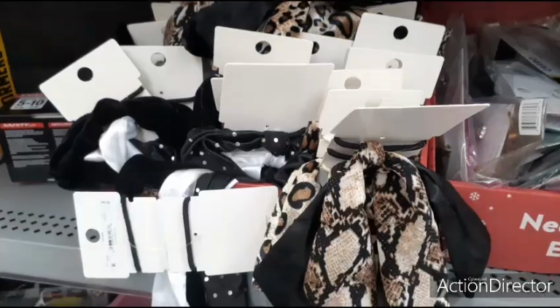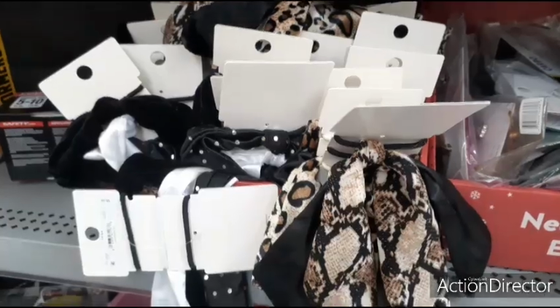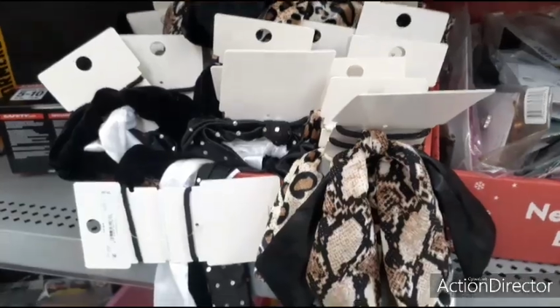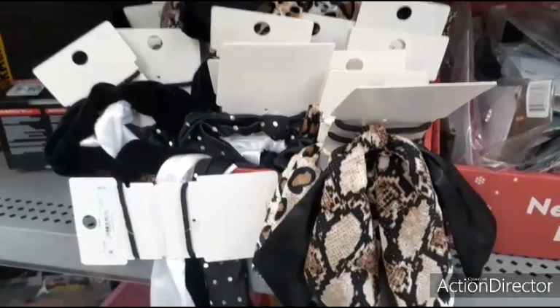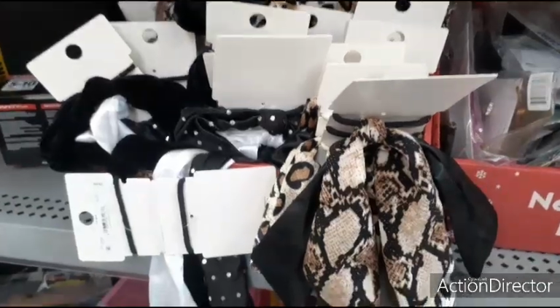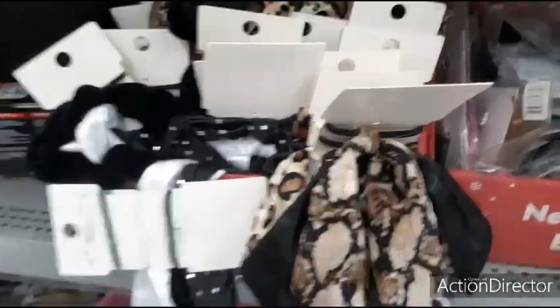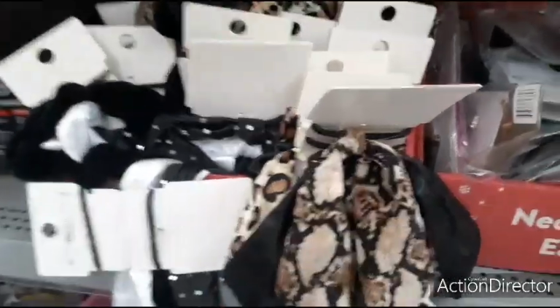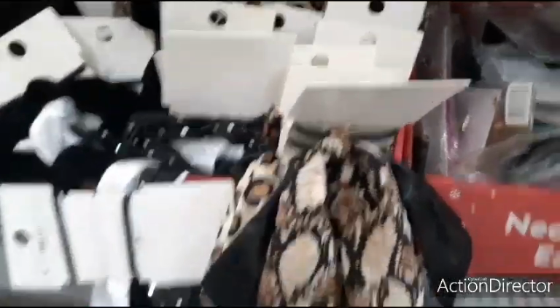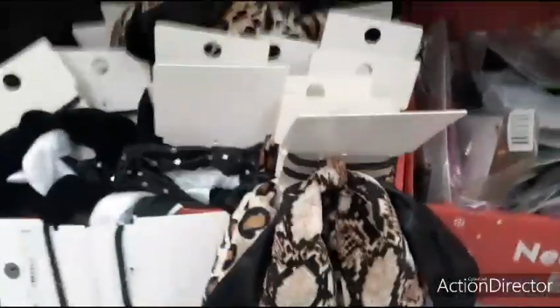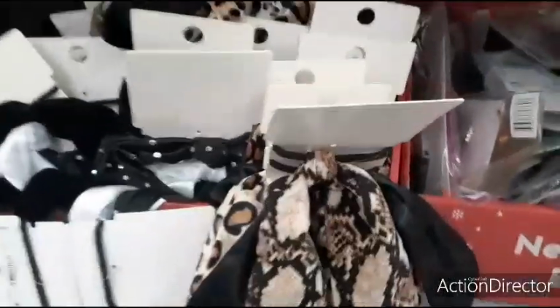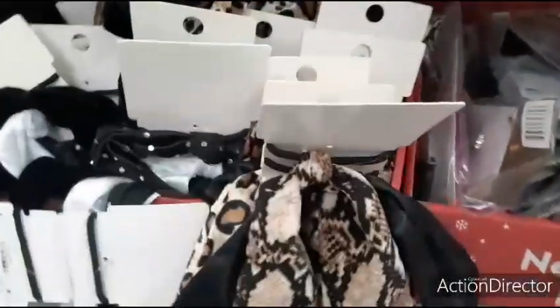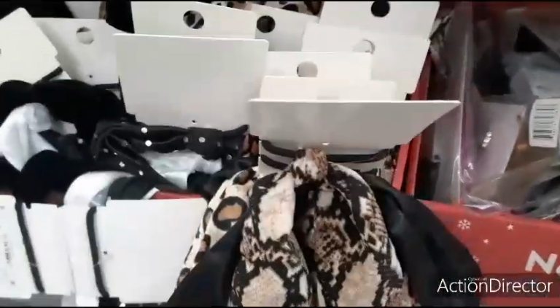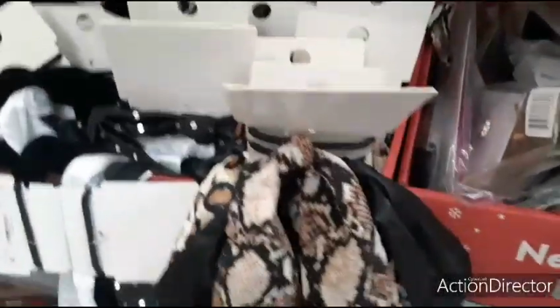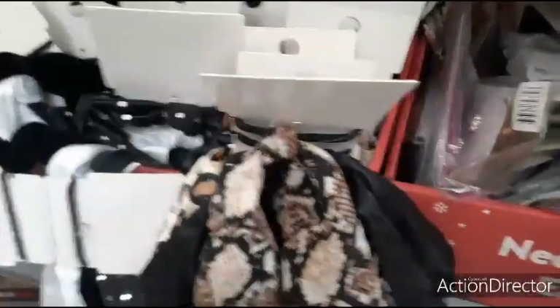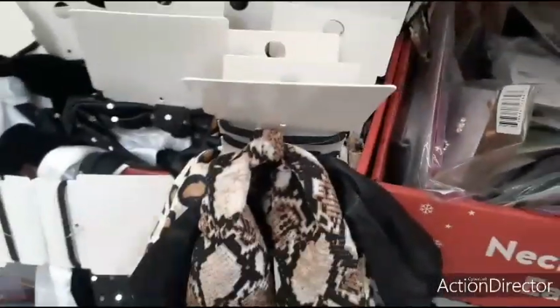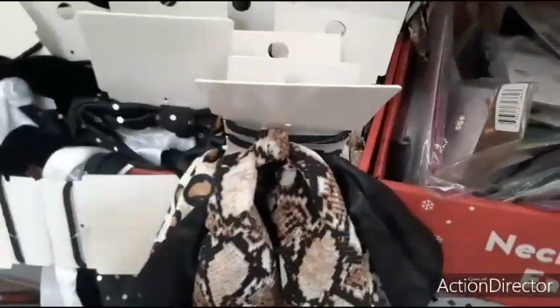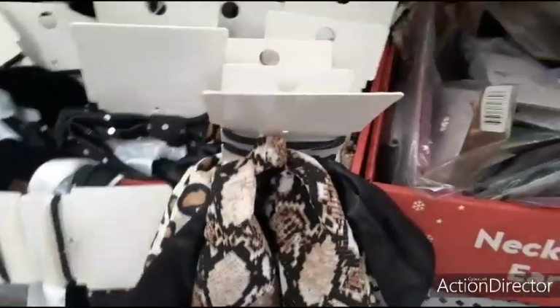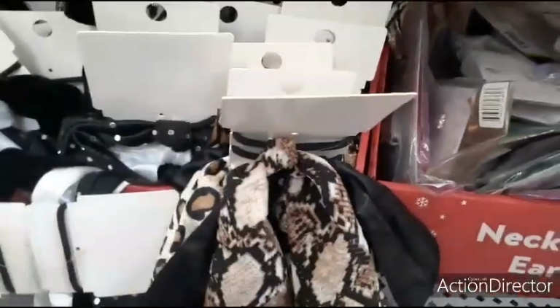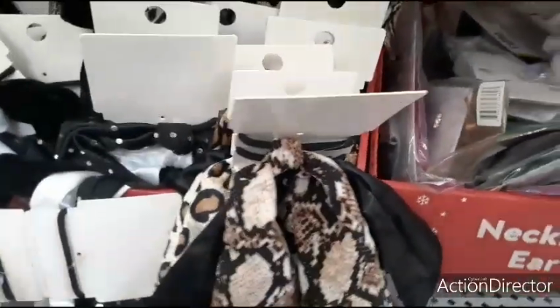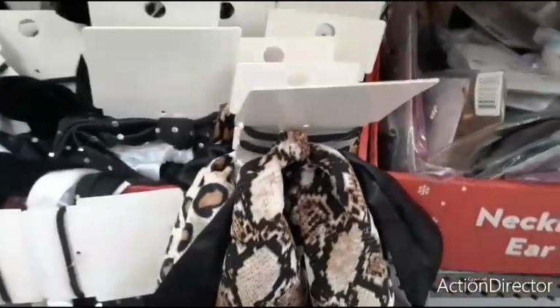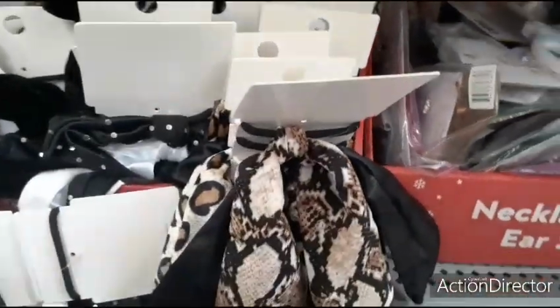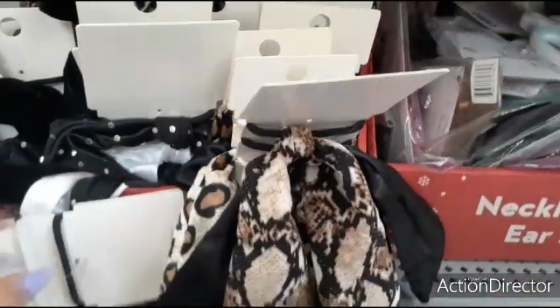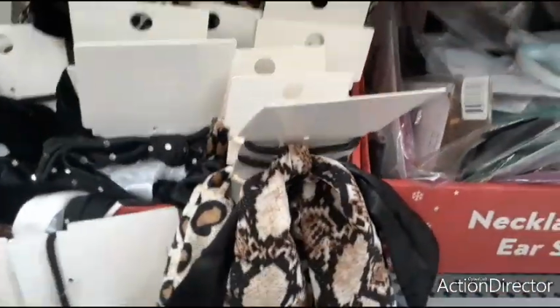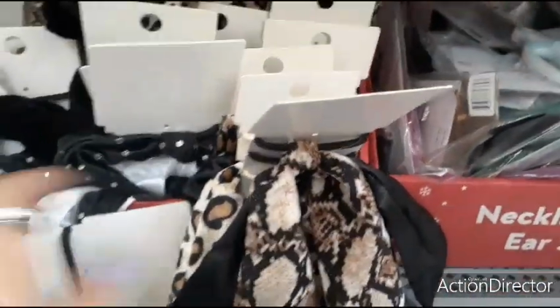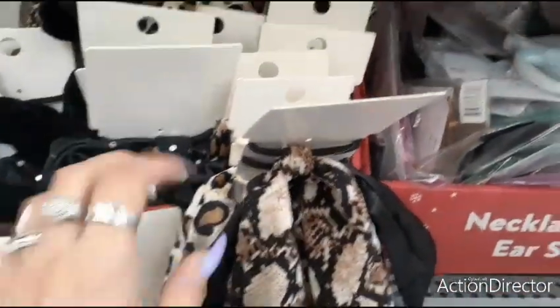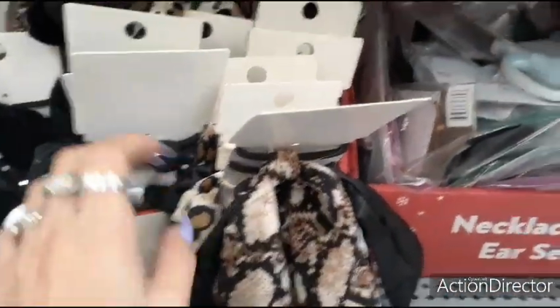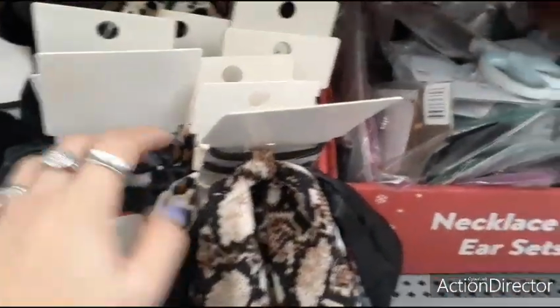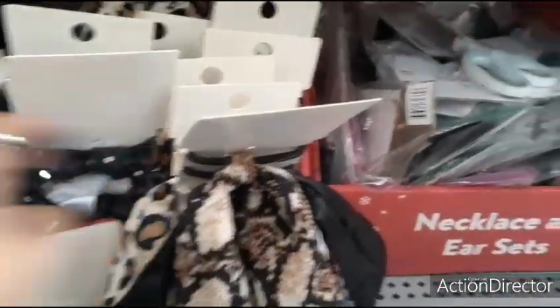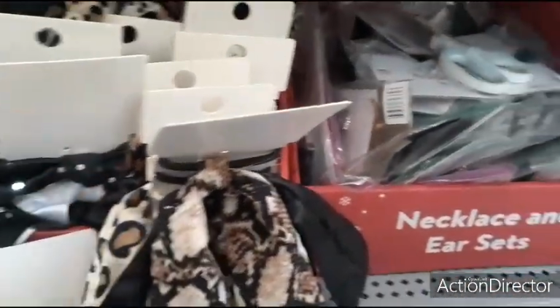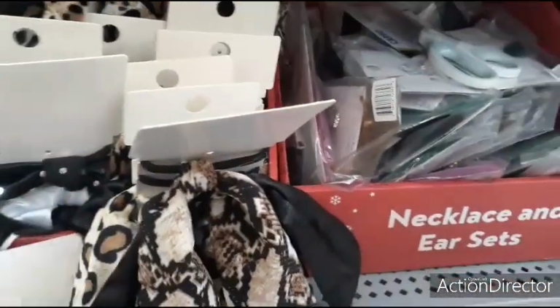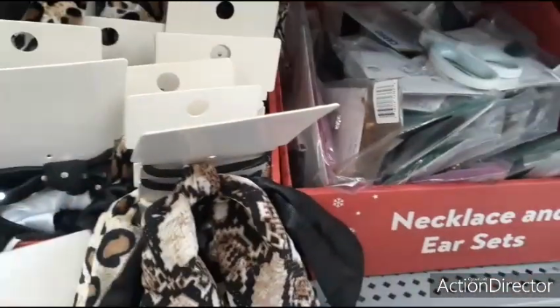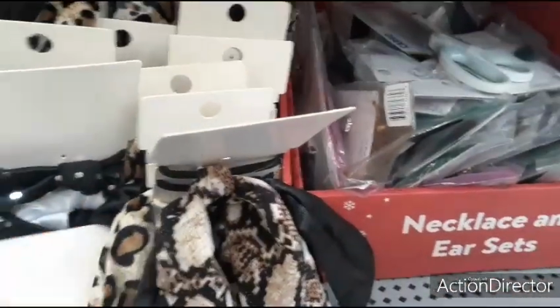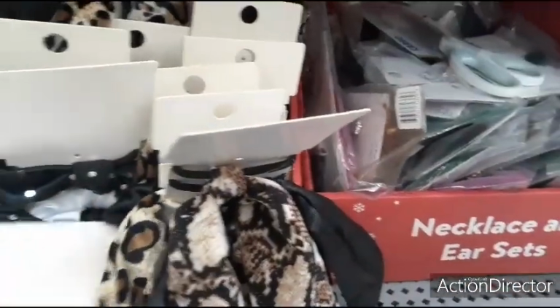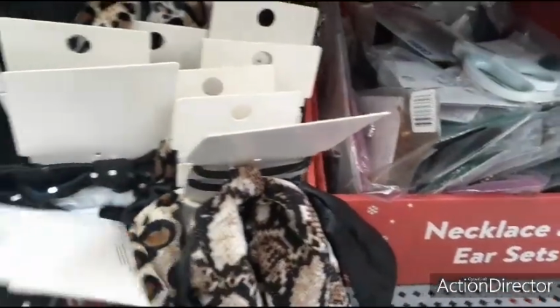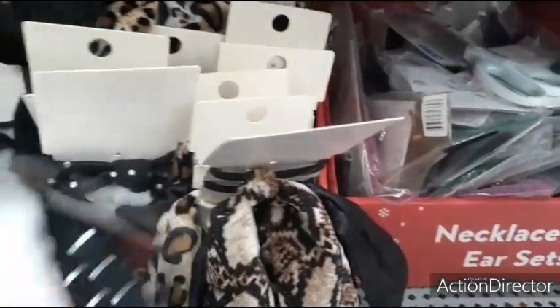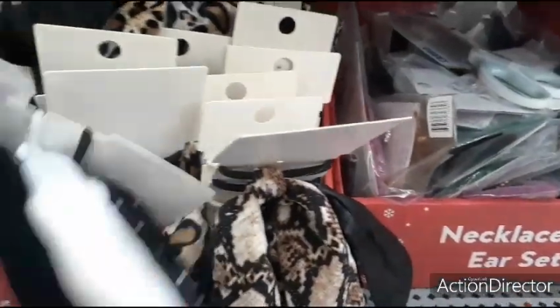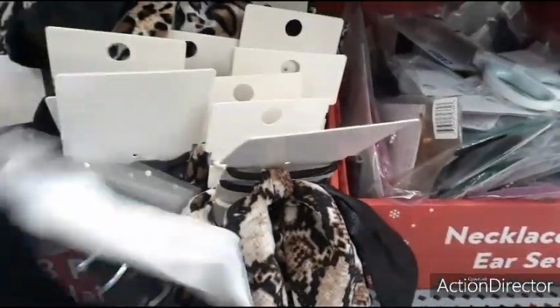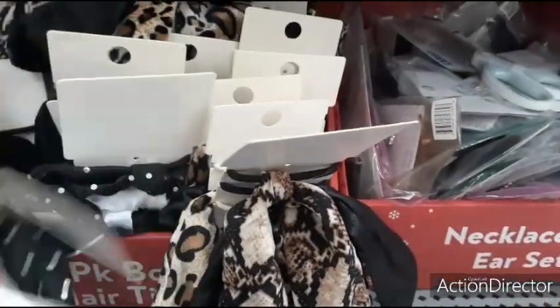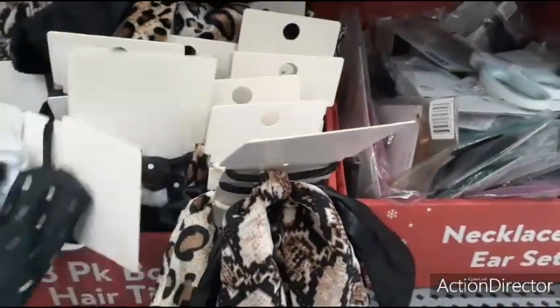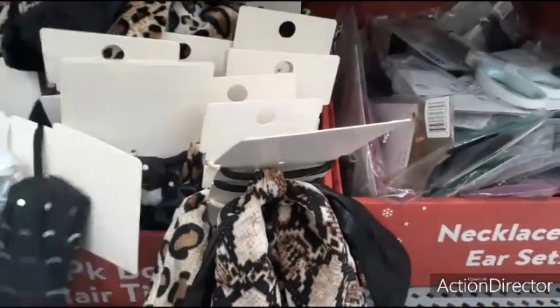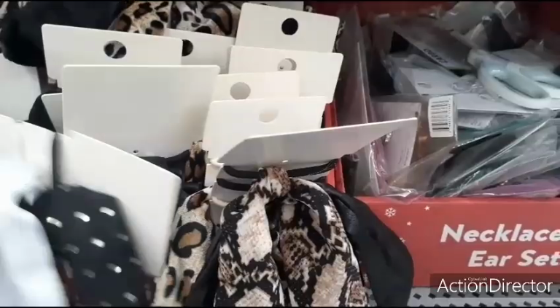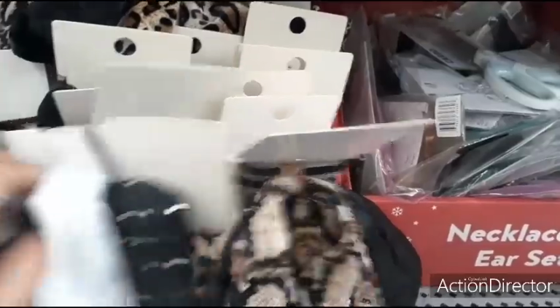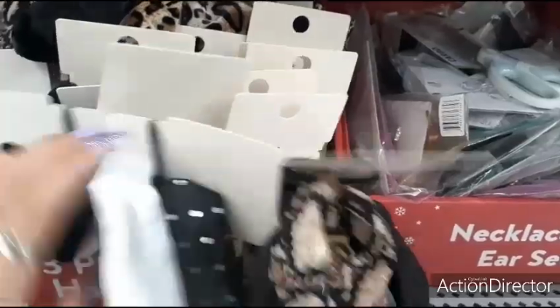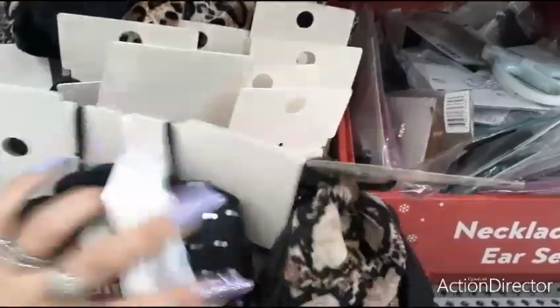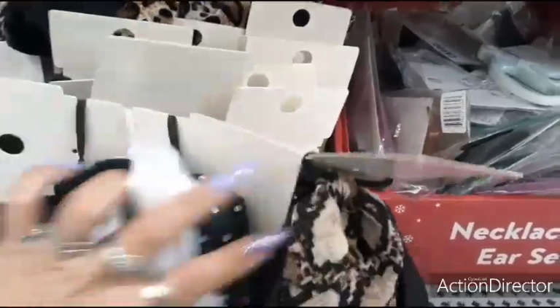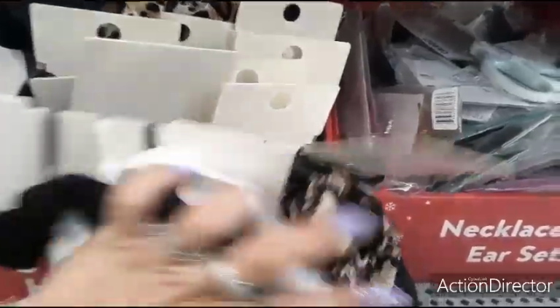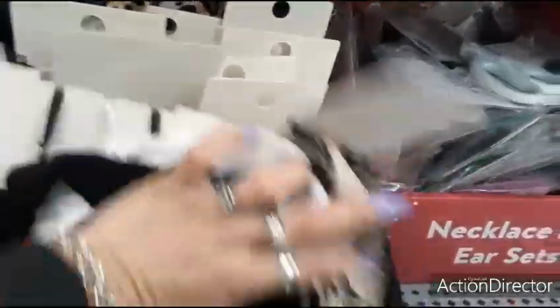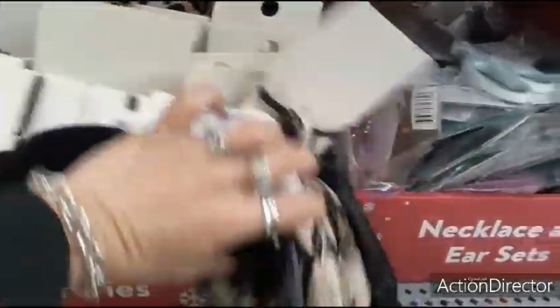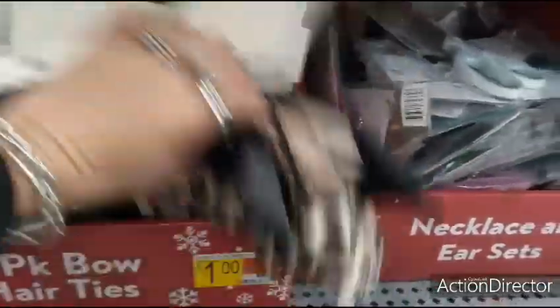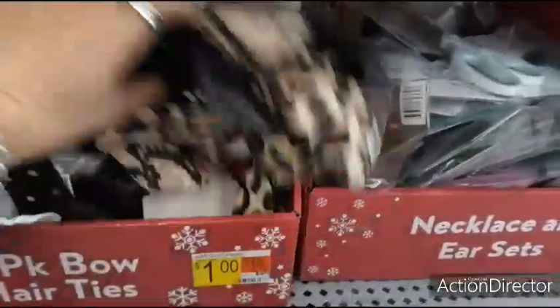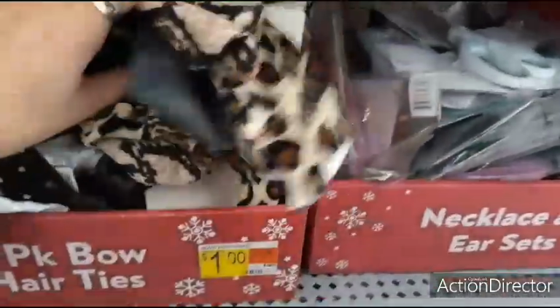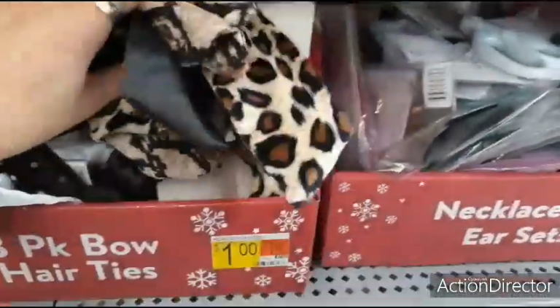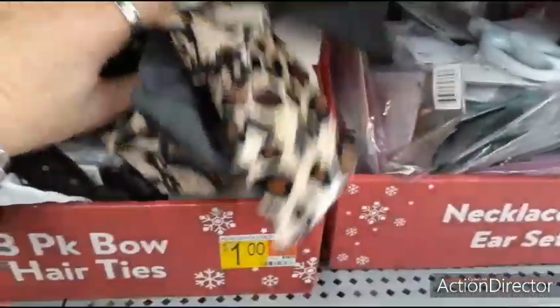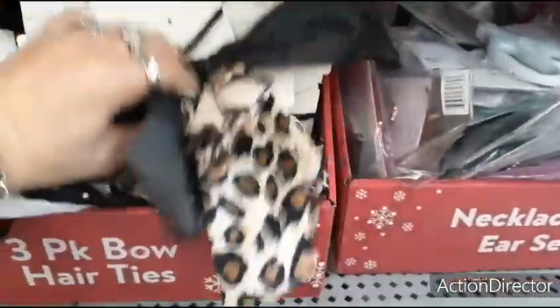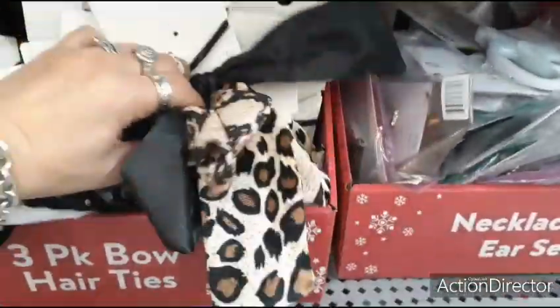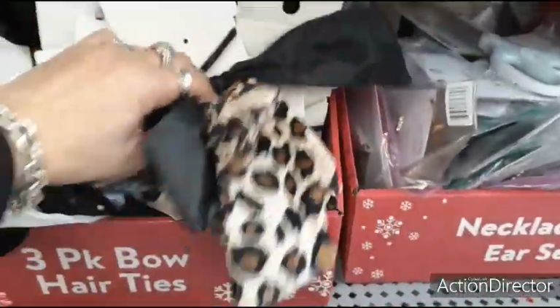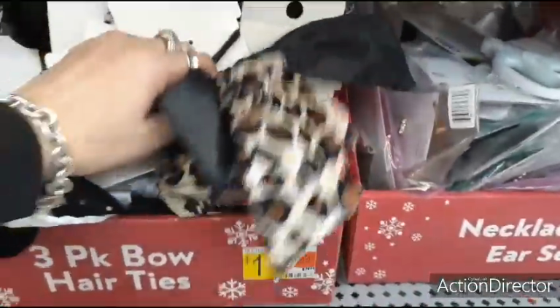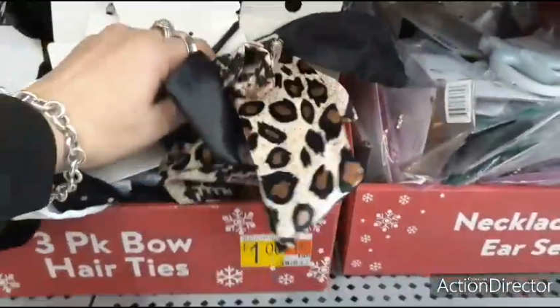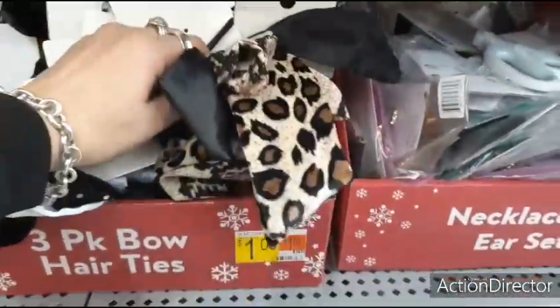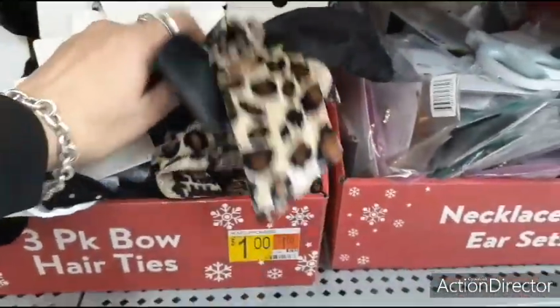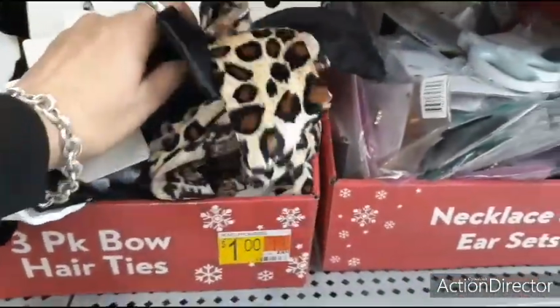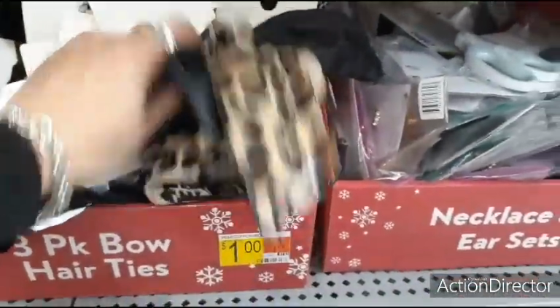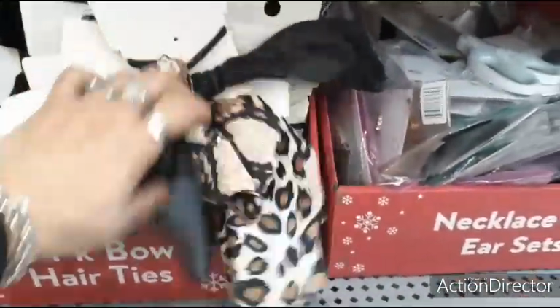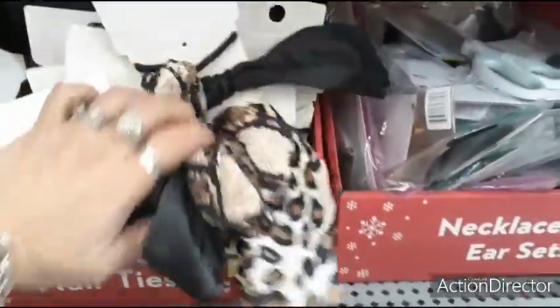This is a really good clearance, y'all. Look, these are originally $5, now they're a dollar.